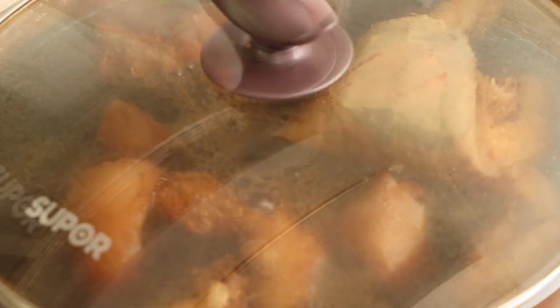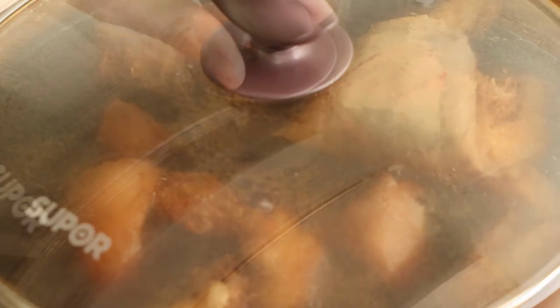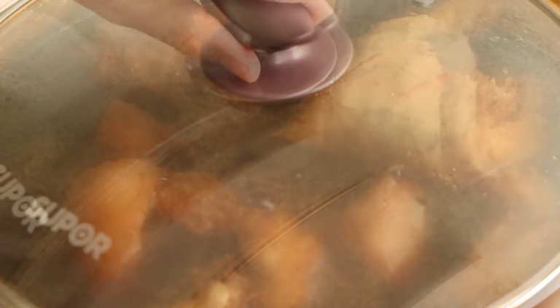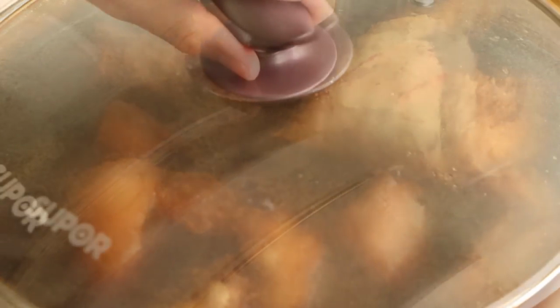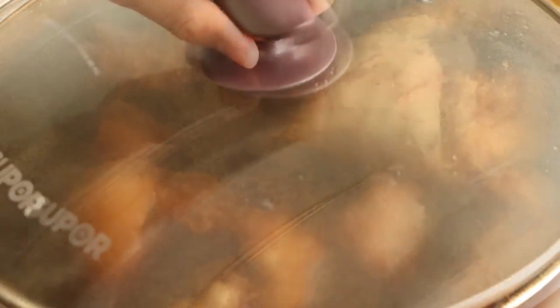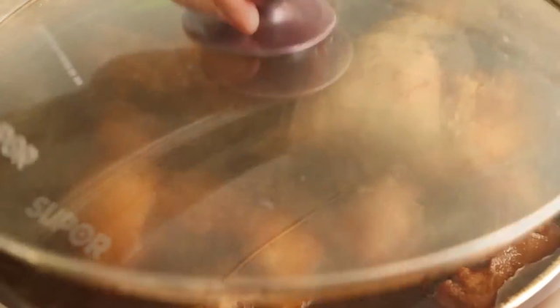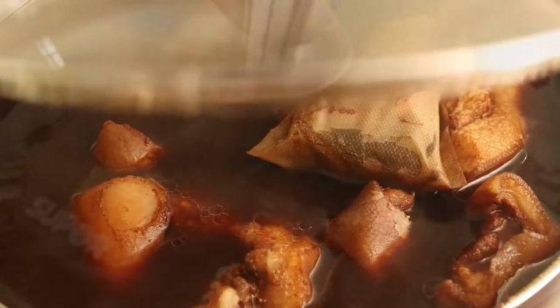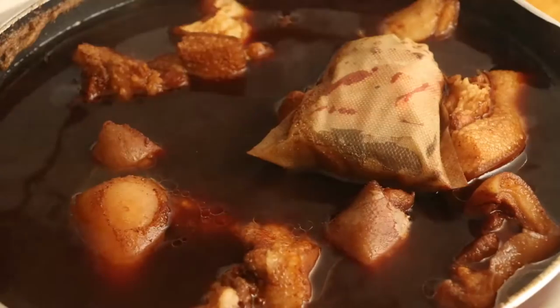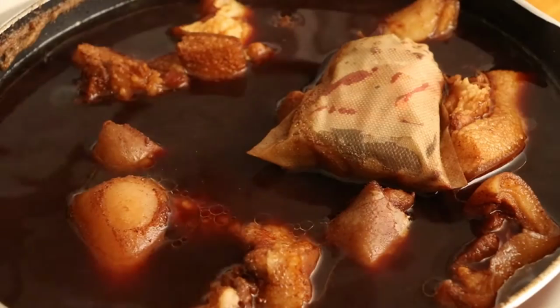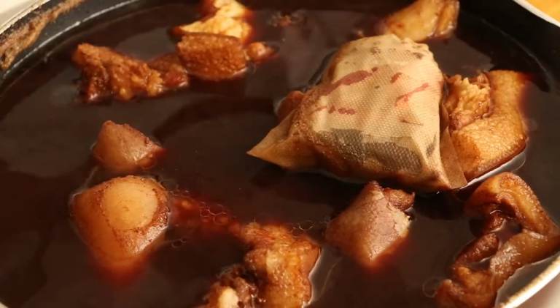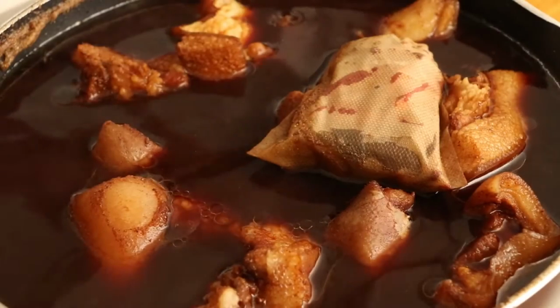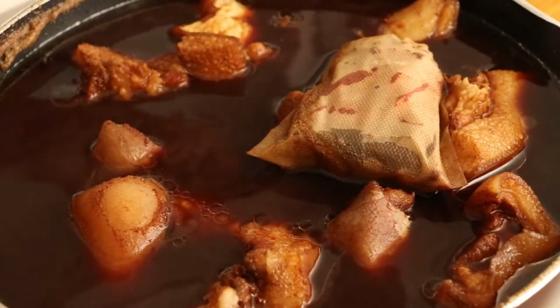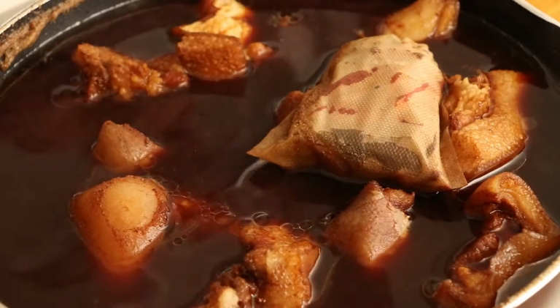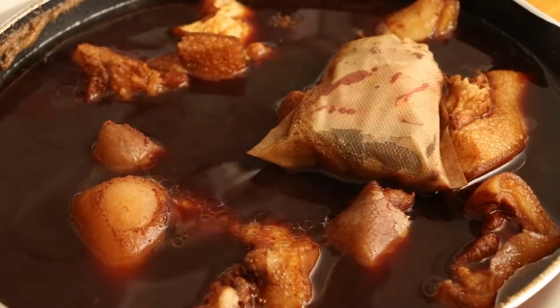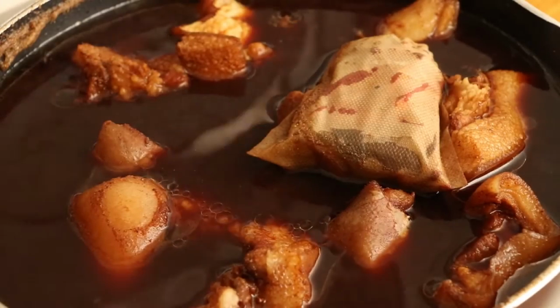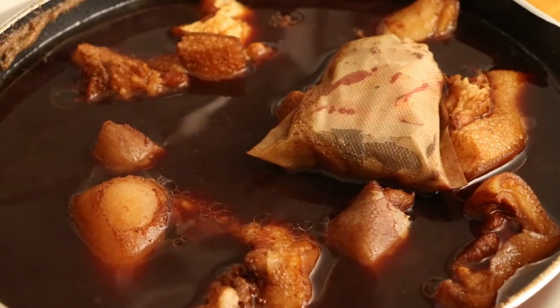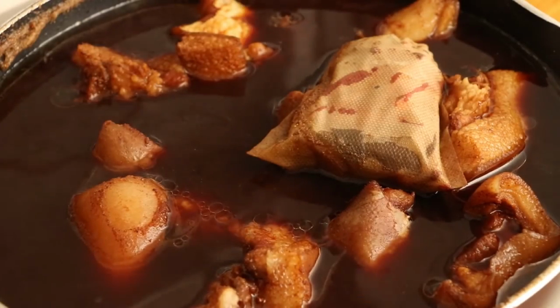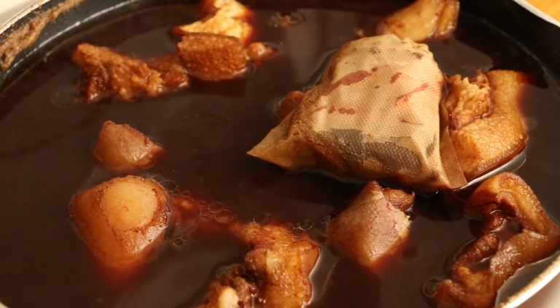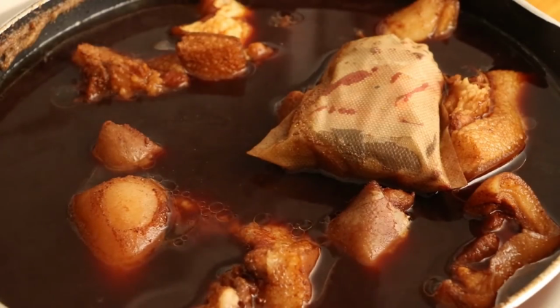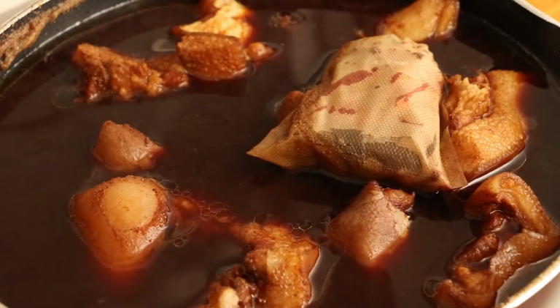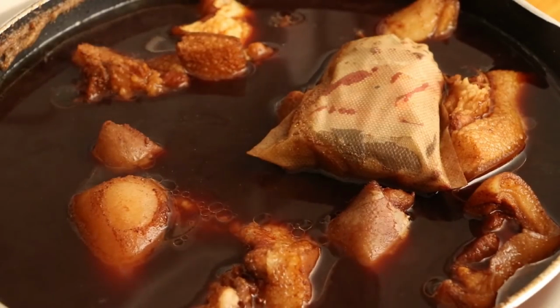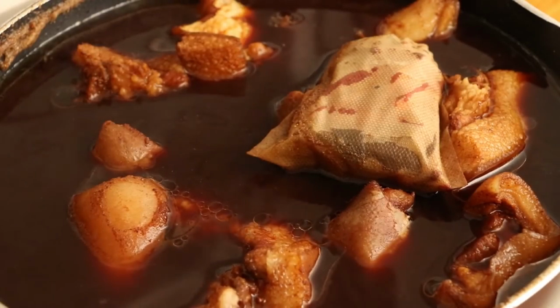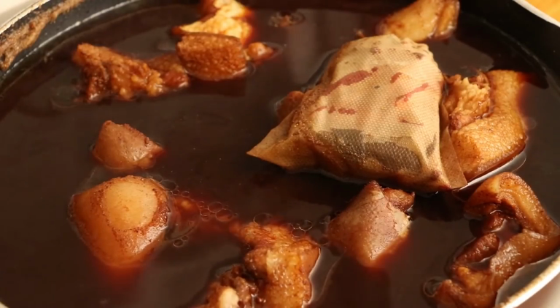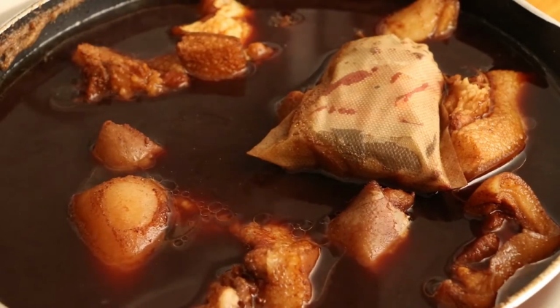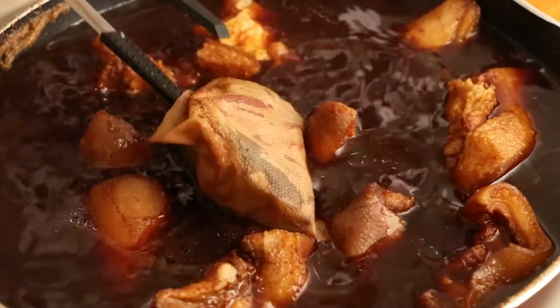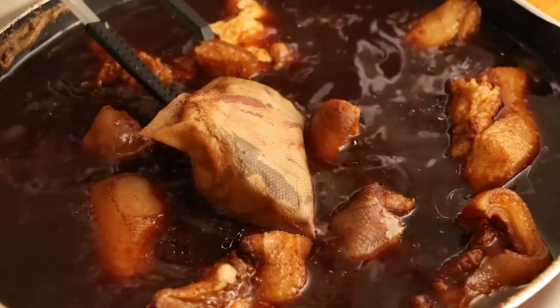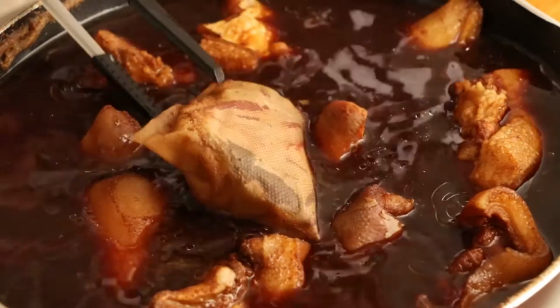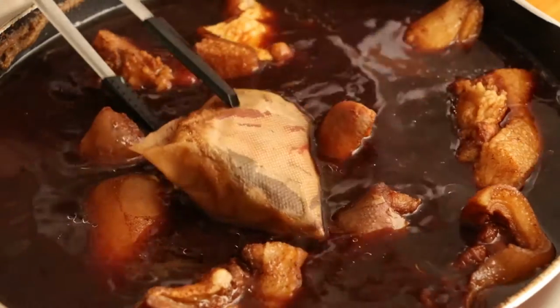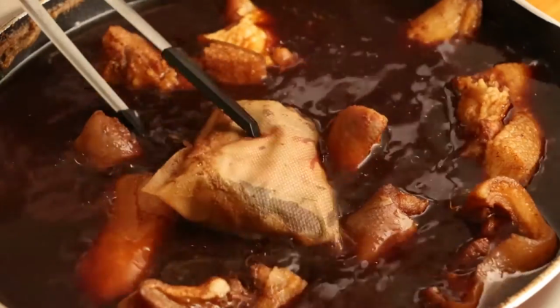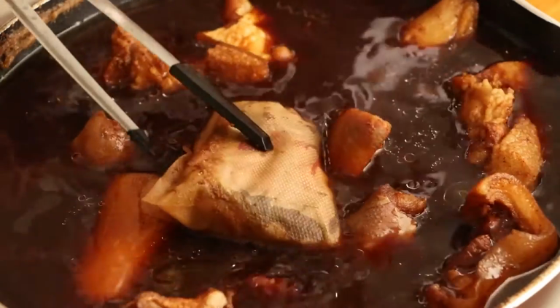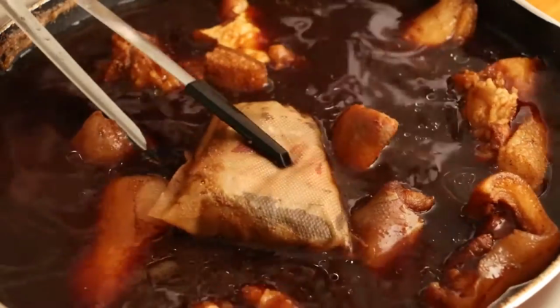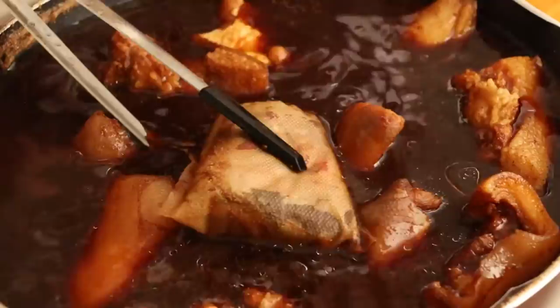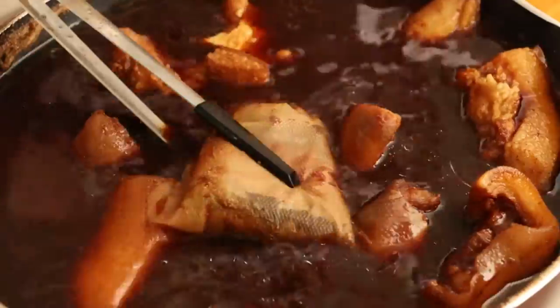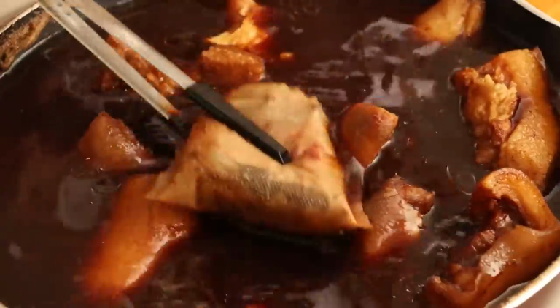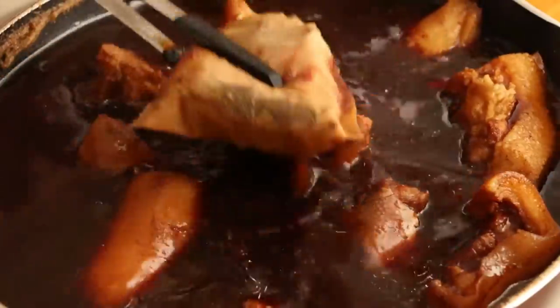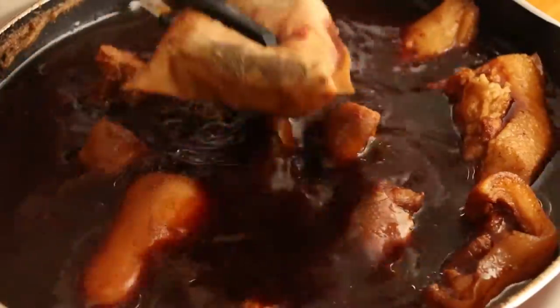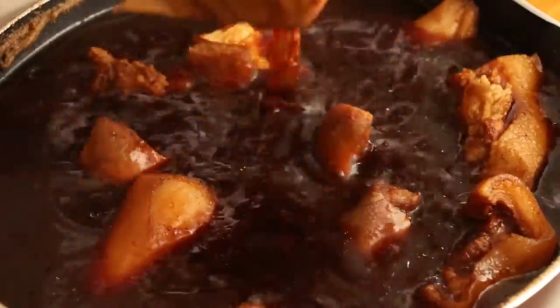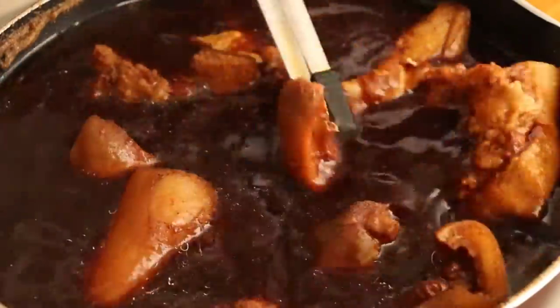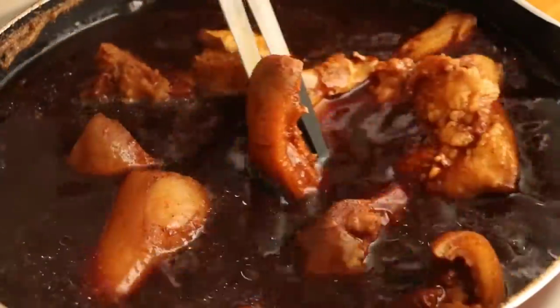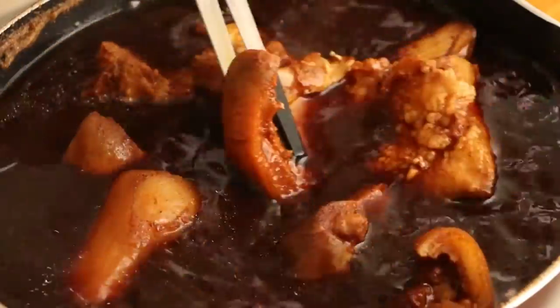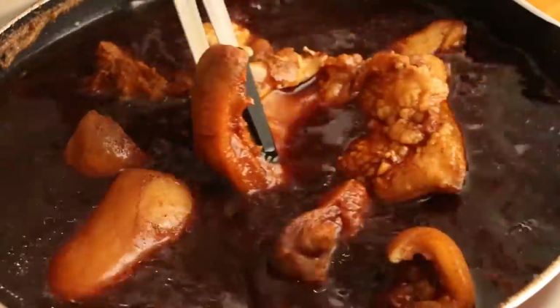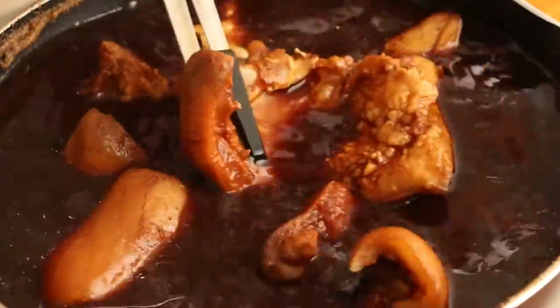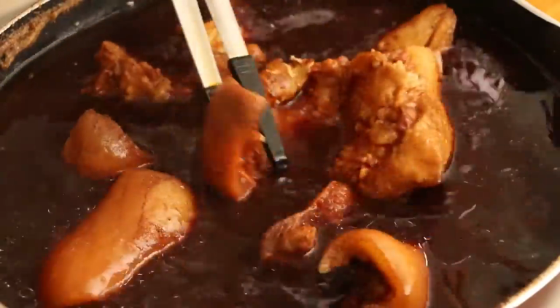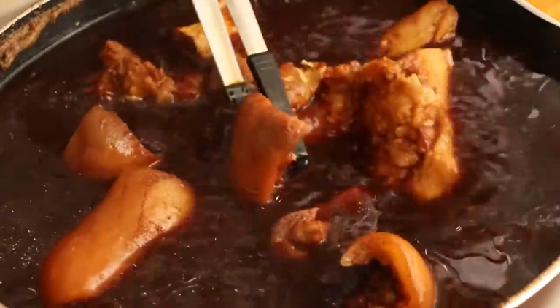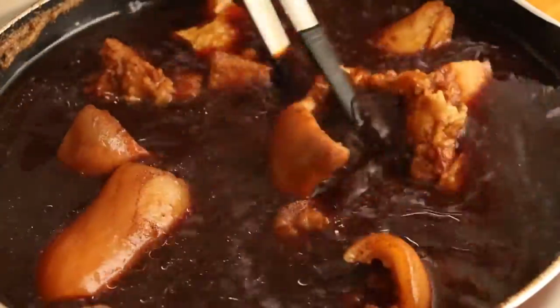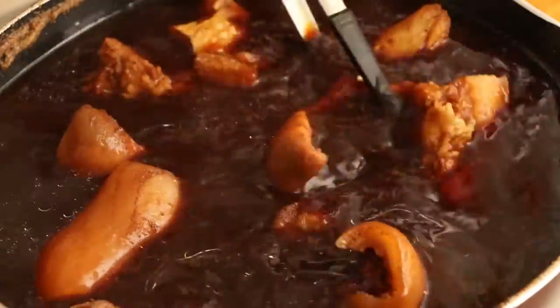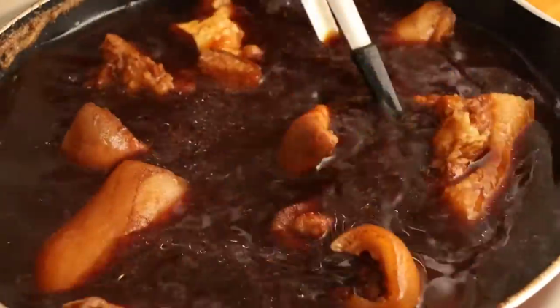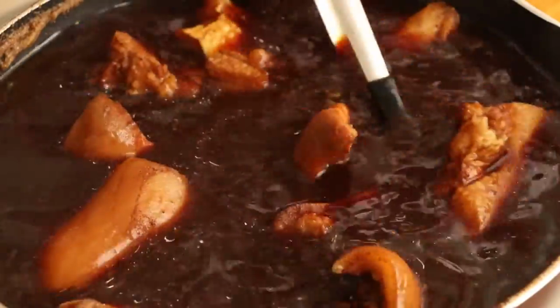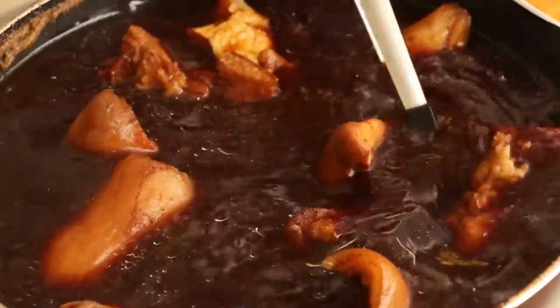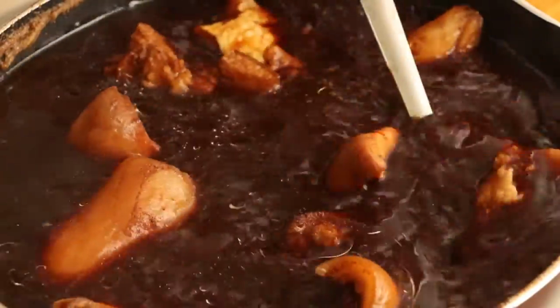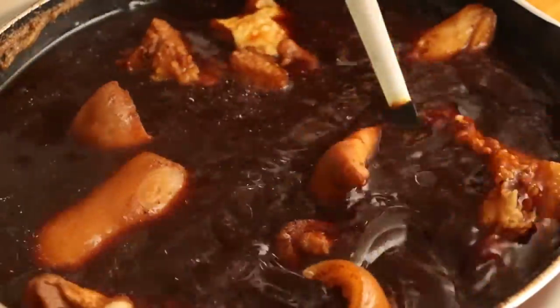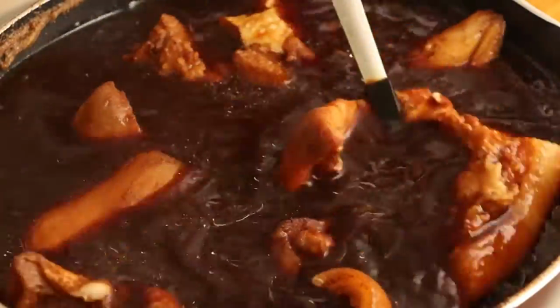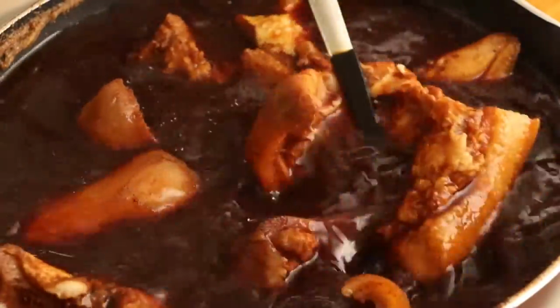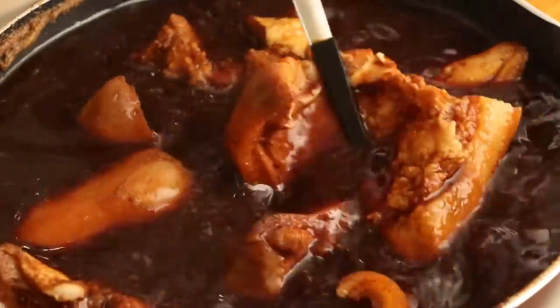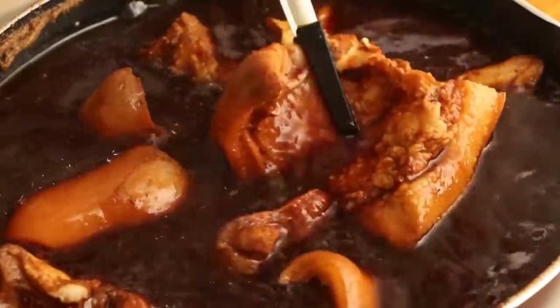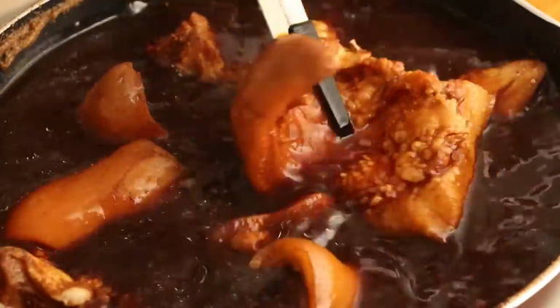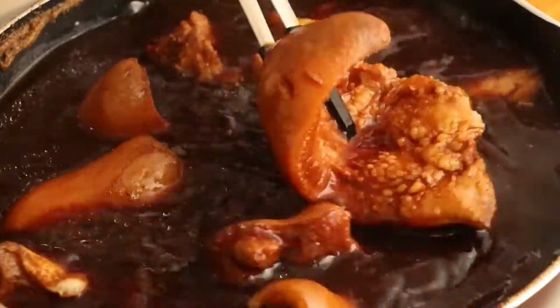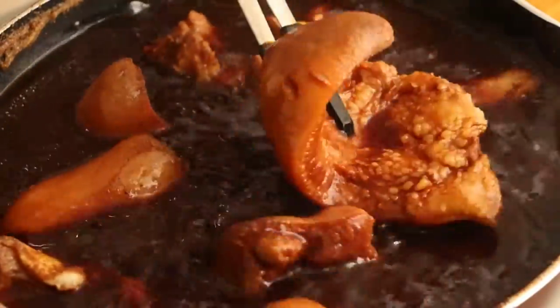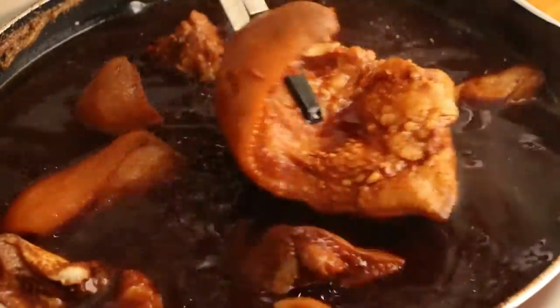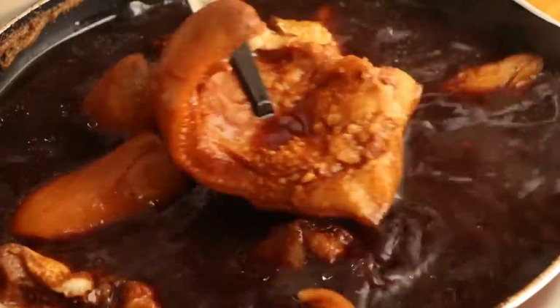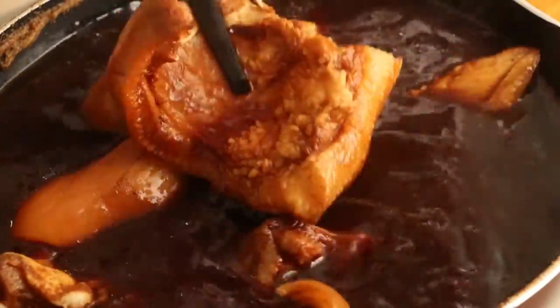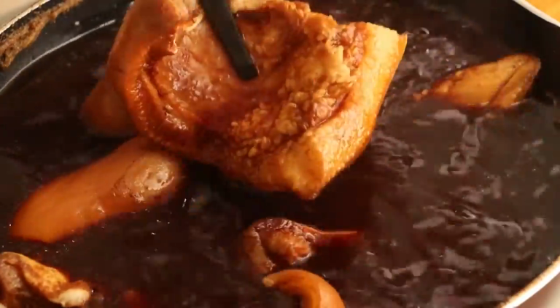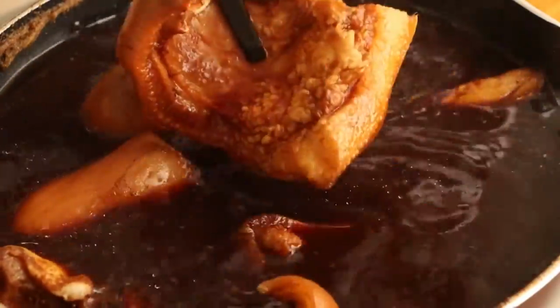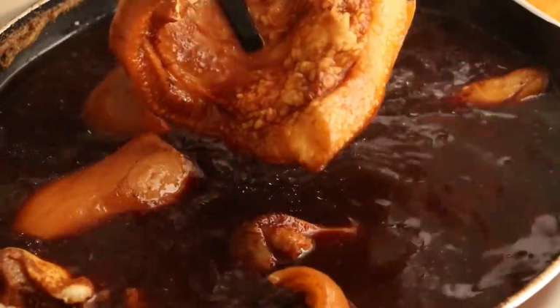Then we have the delicious pig's head. If you like the original taste, you can eat it with some of your favorite sauce.